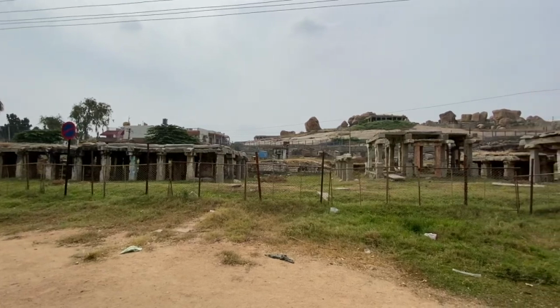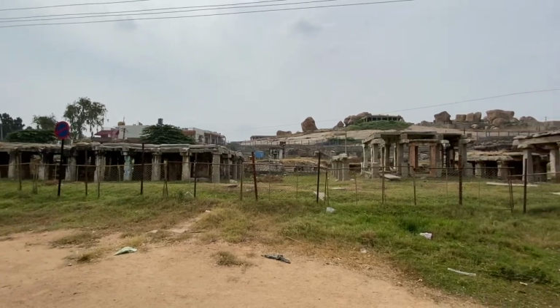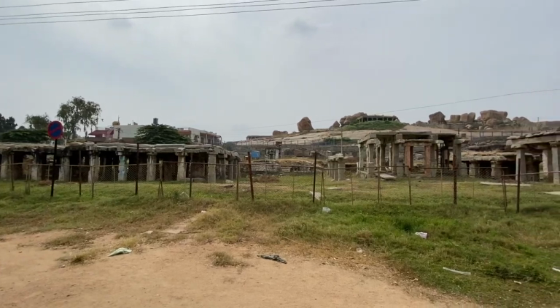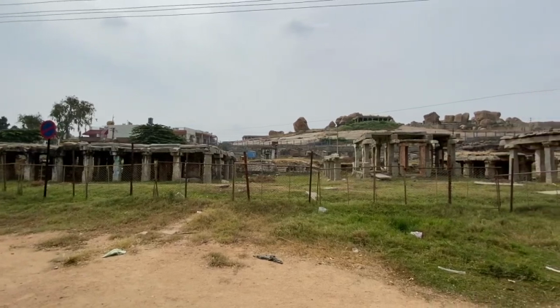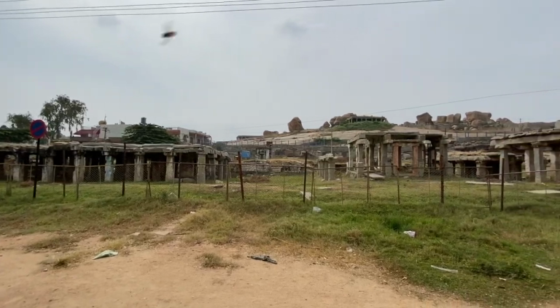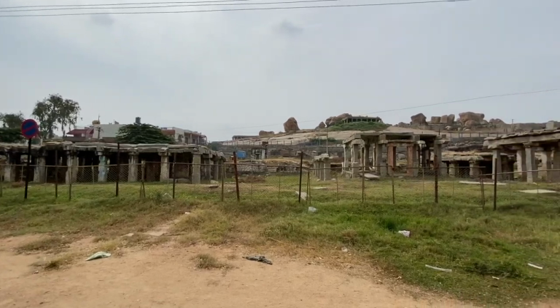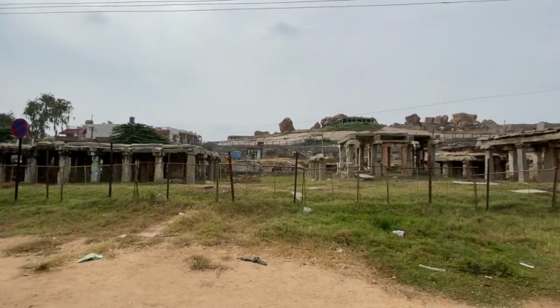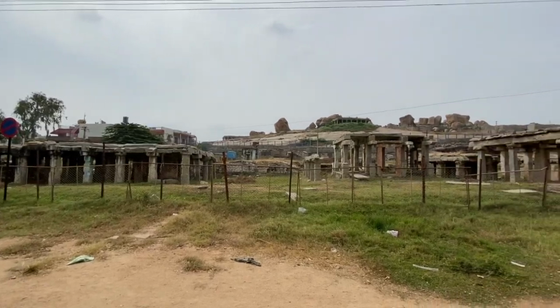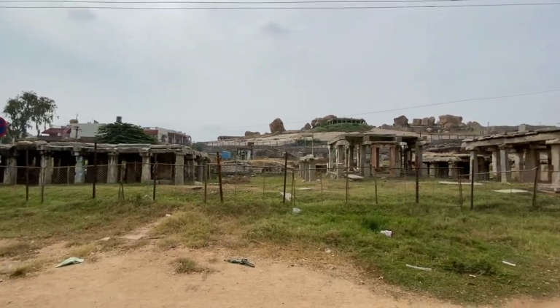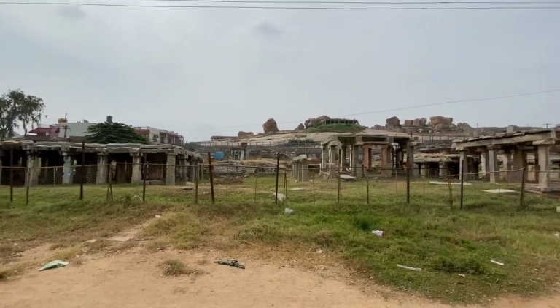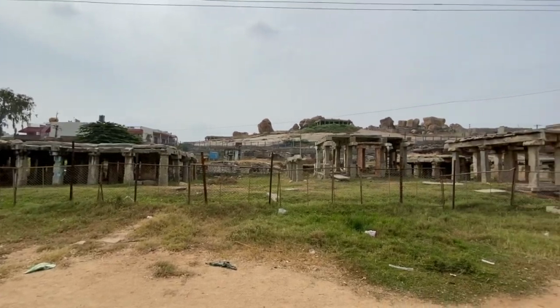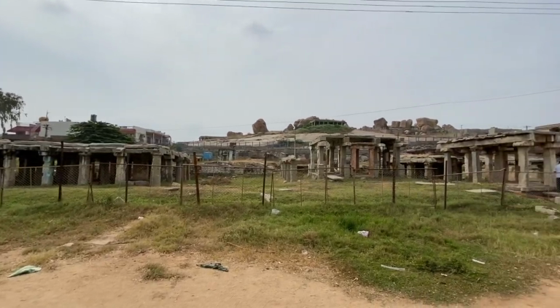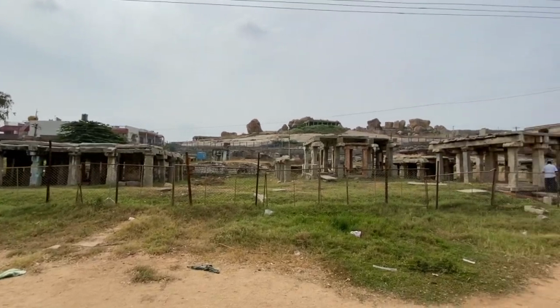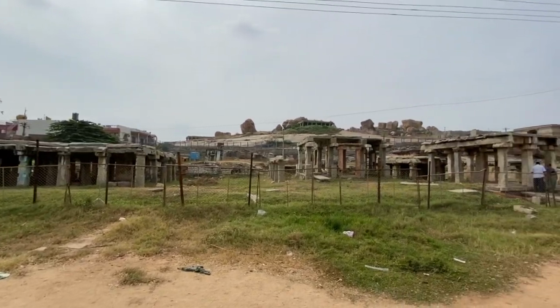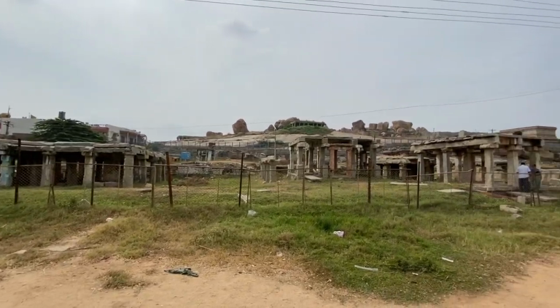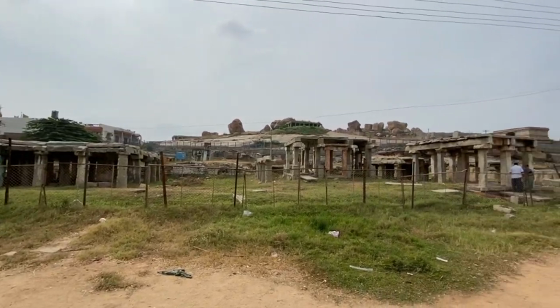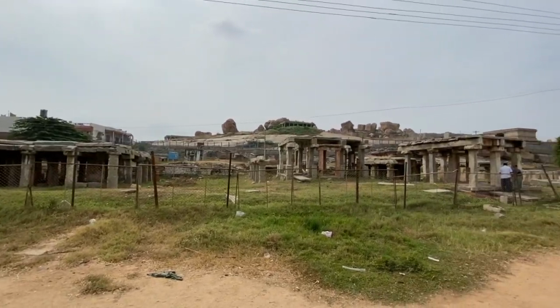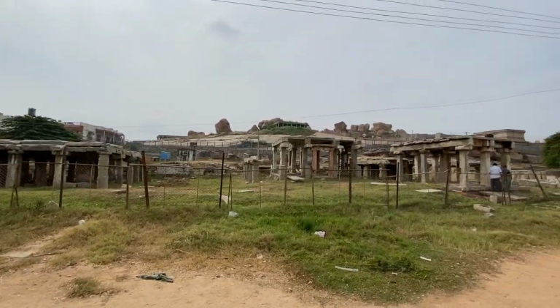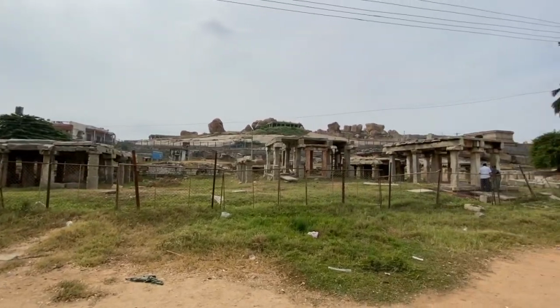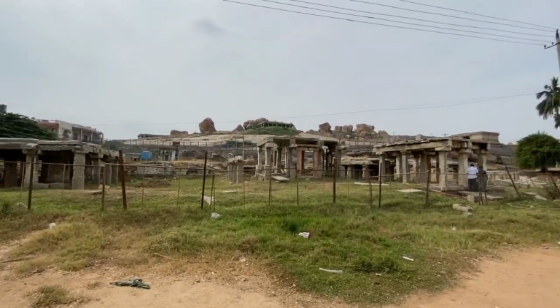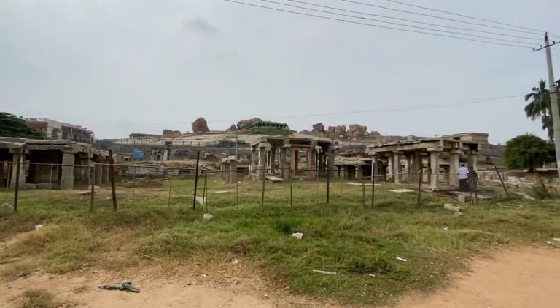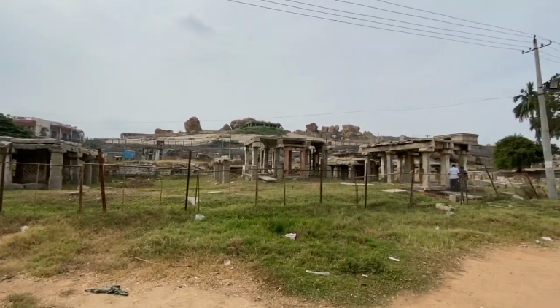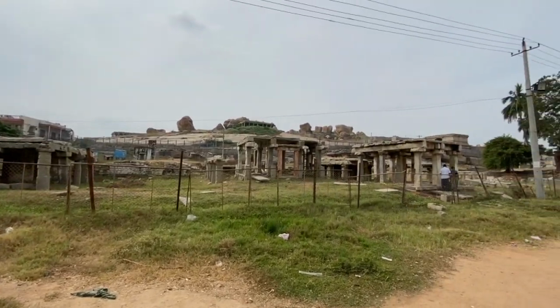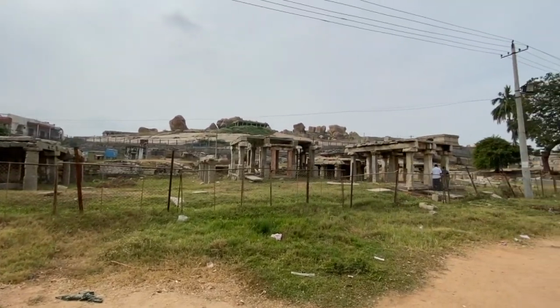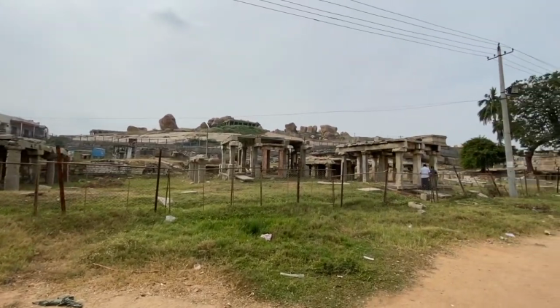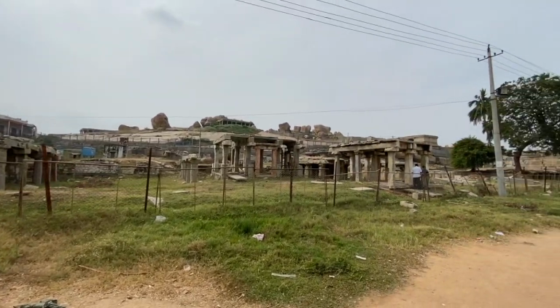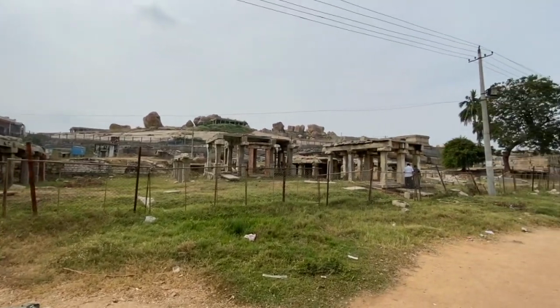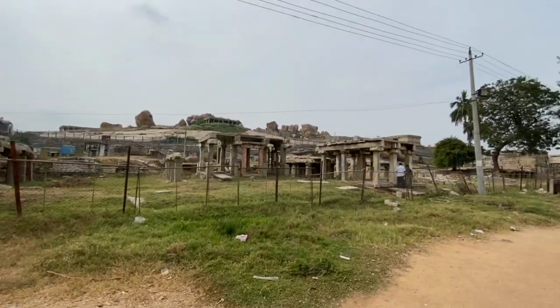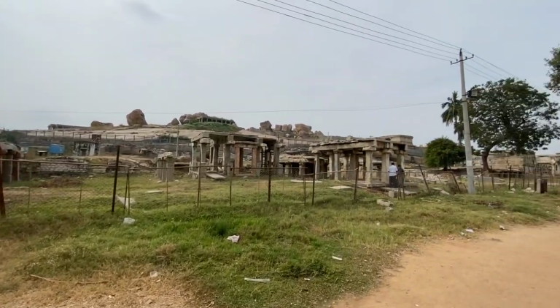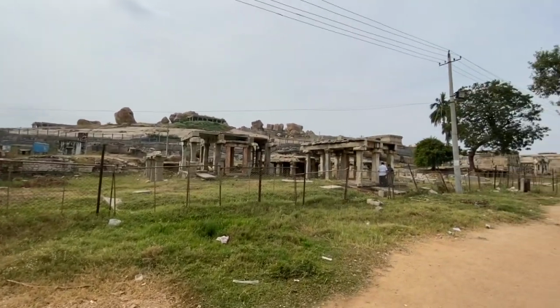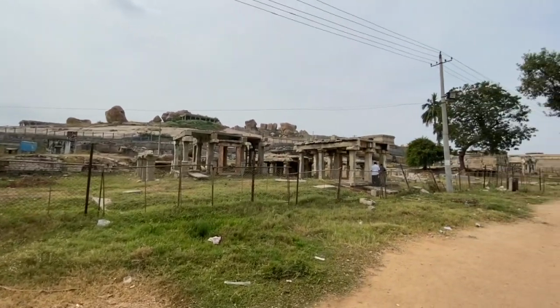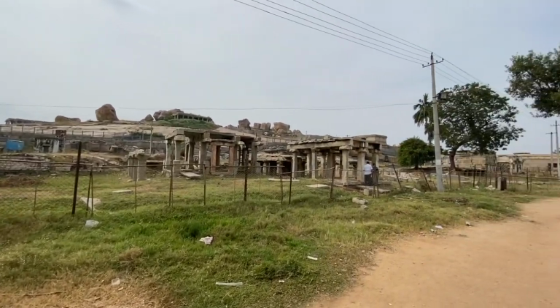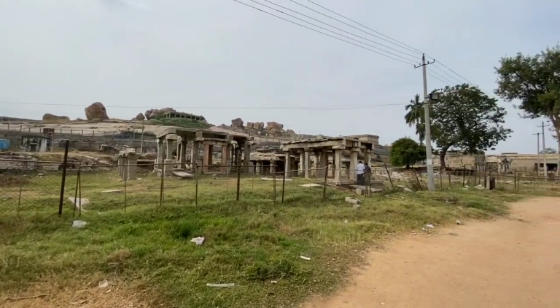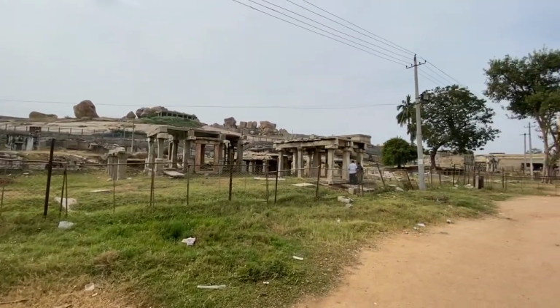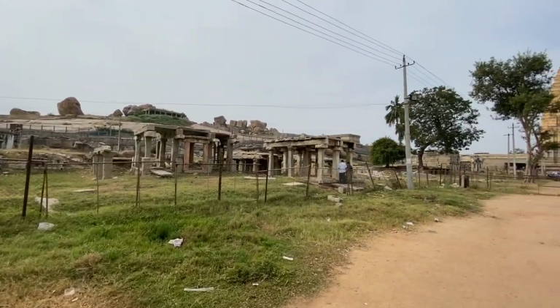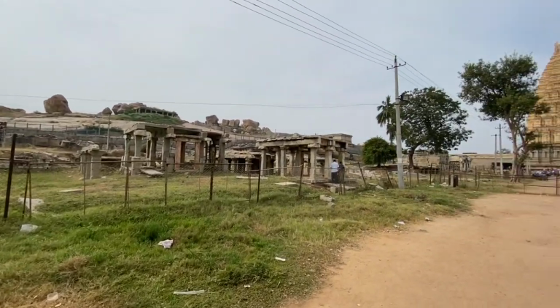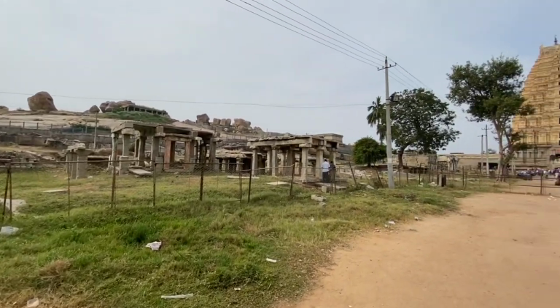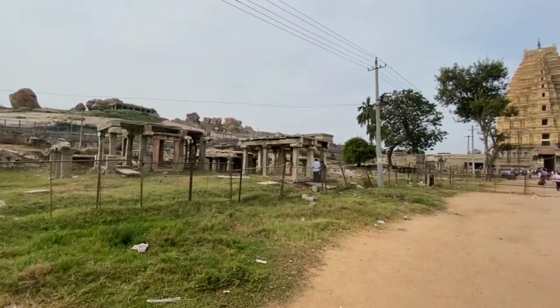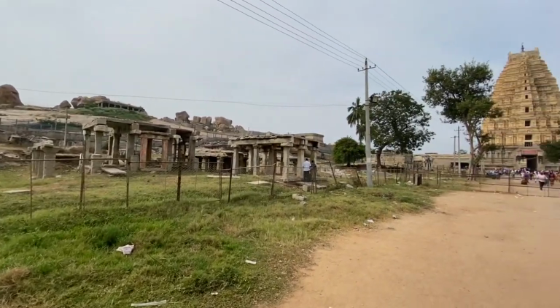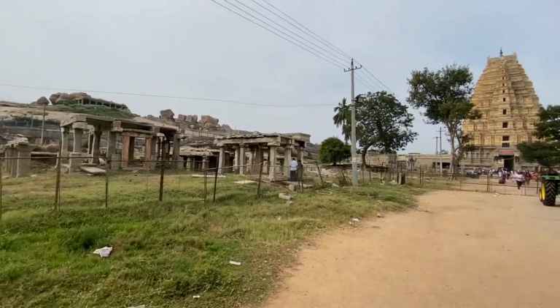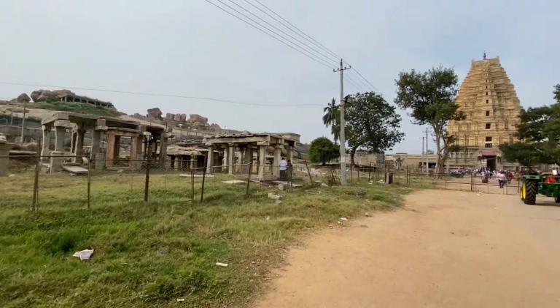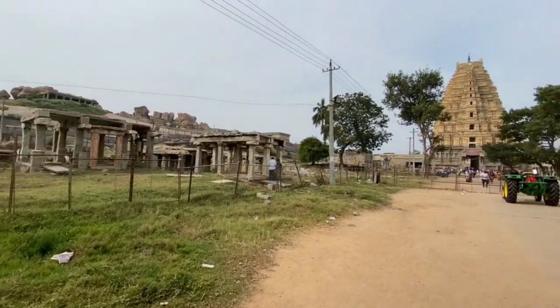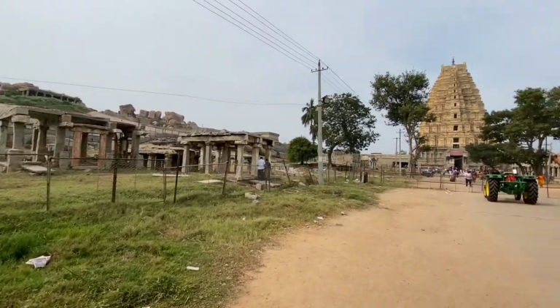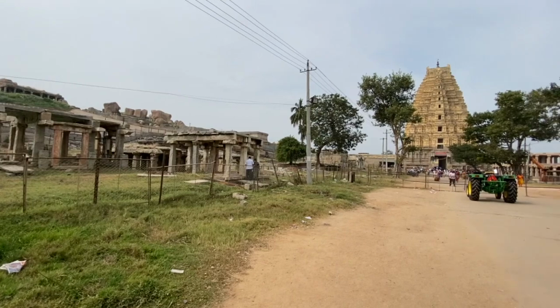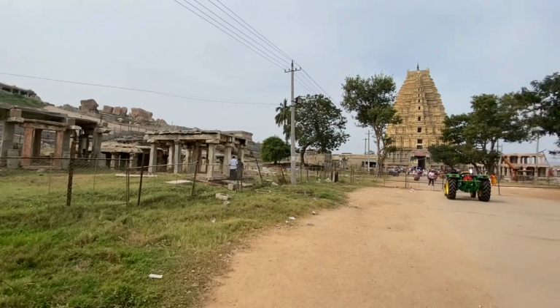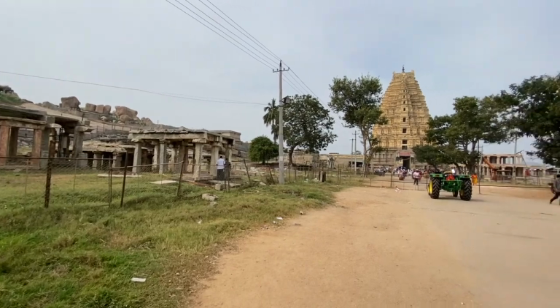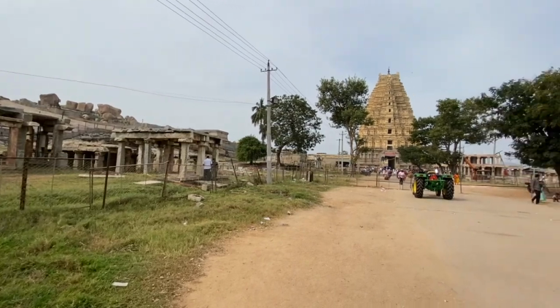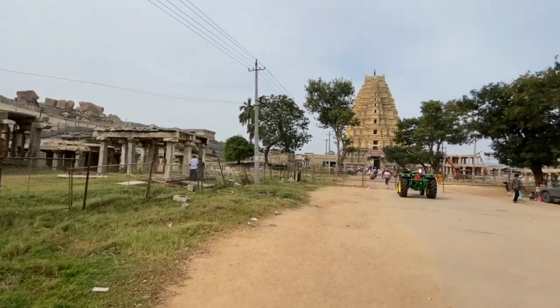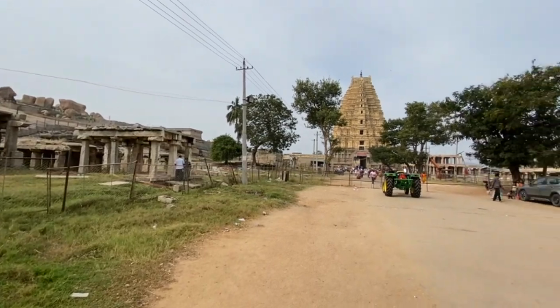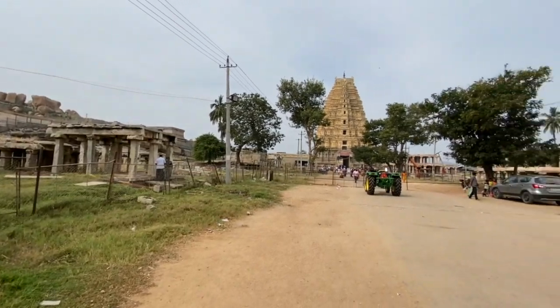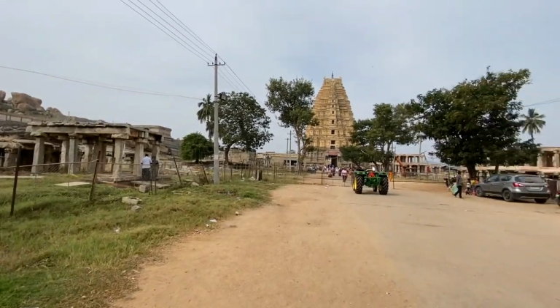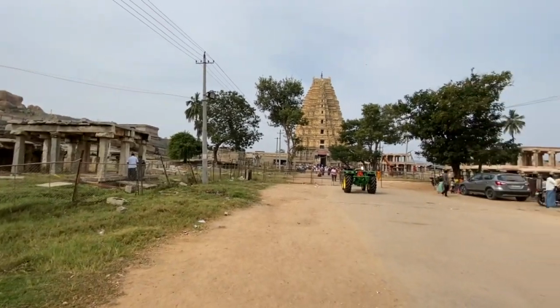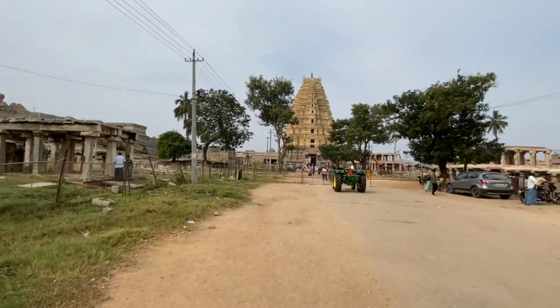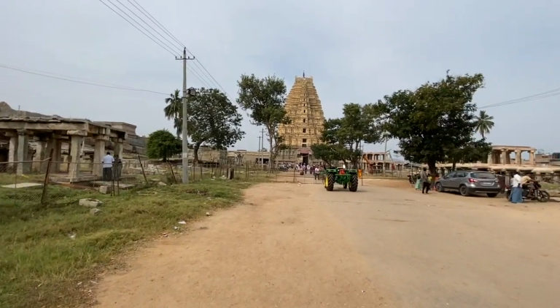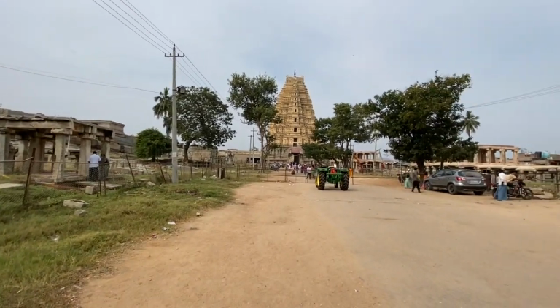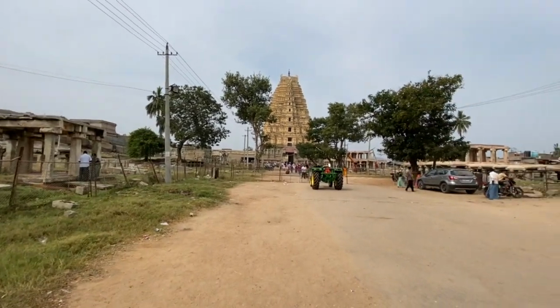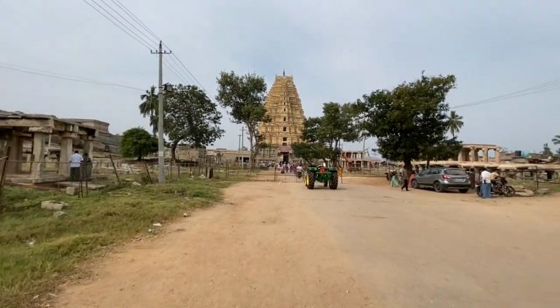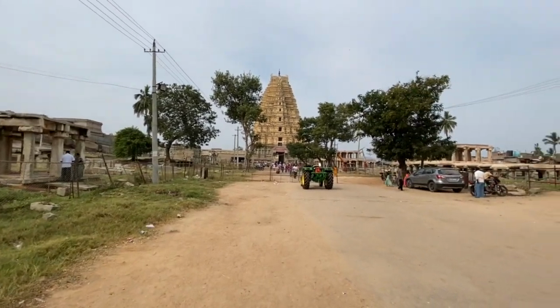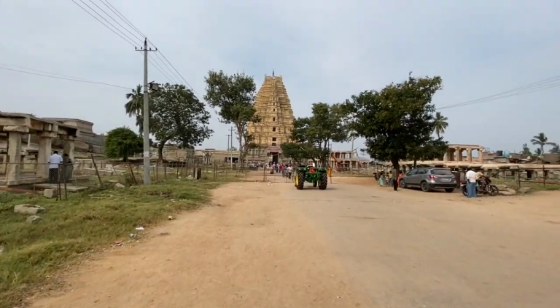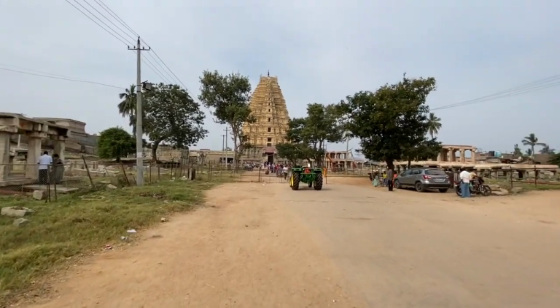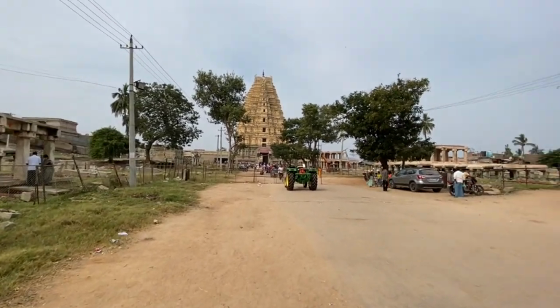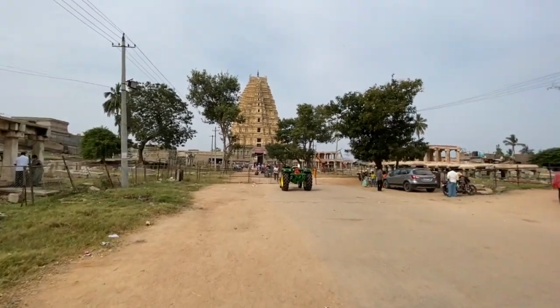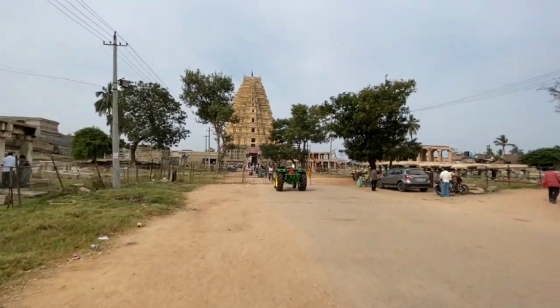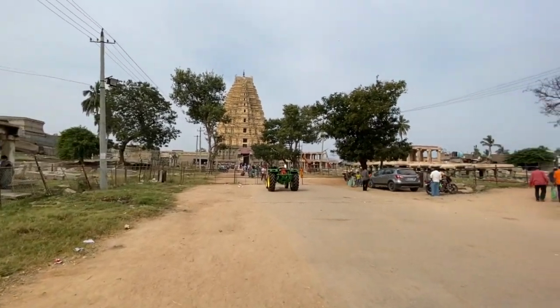So this is the Hampi Bazaar of the 15th century, and here is the Virupaksha Temple.